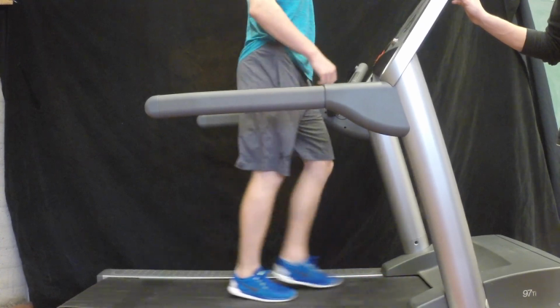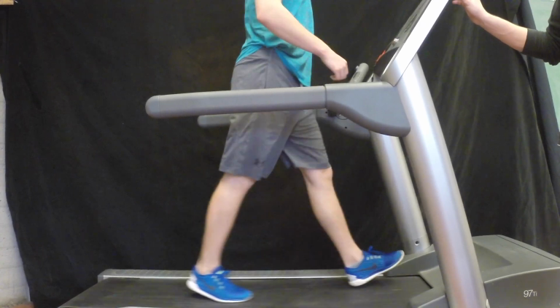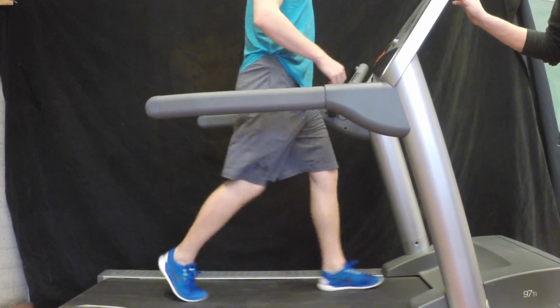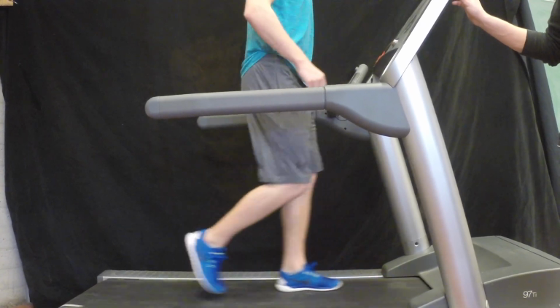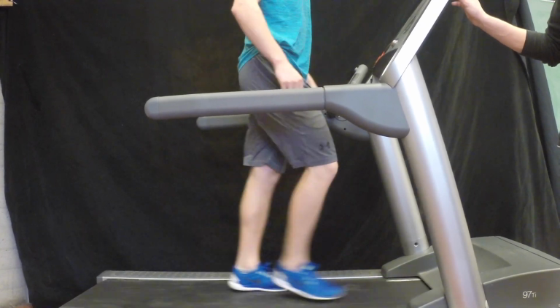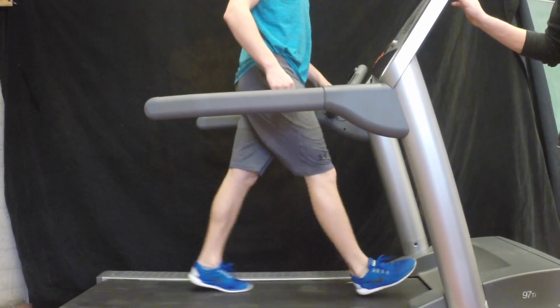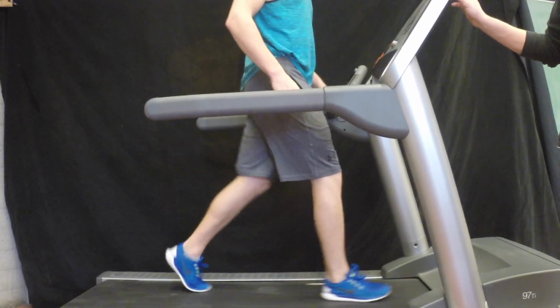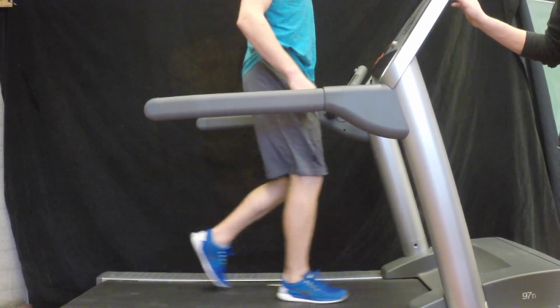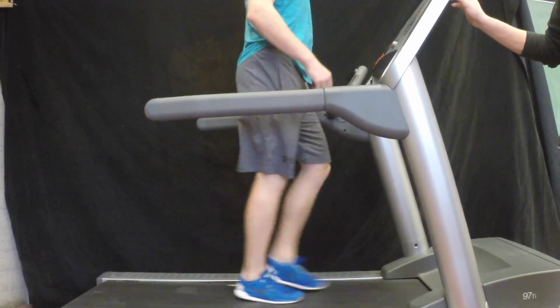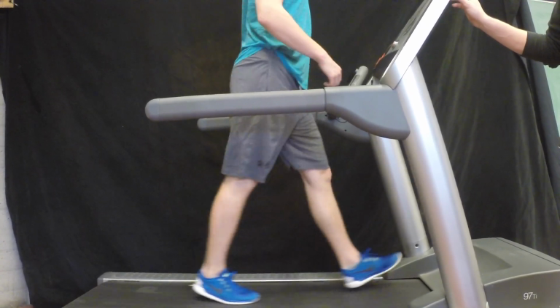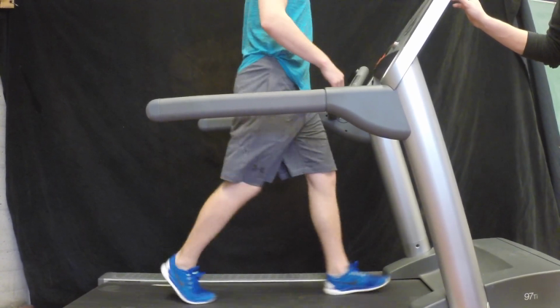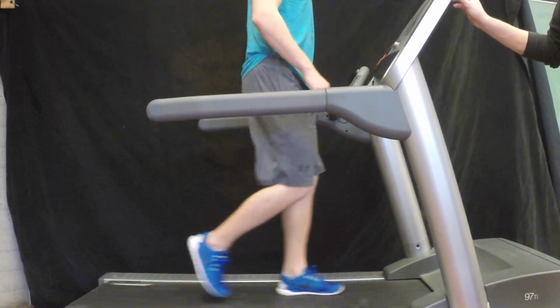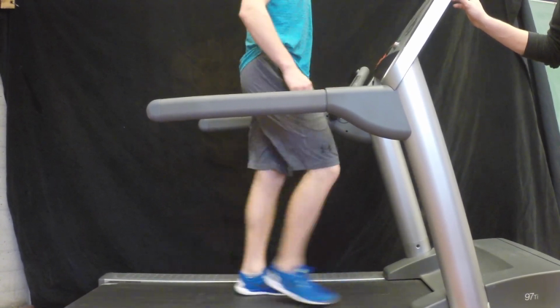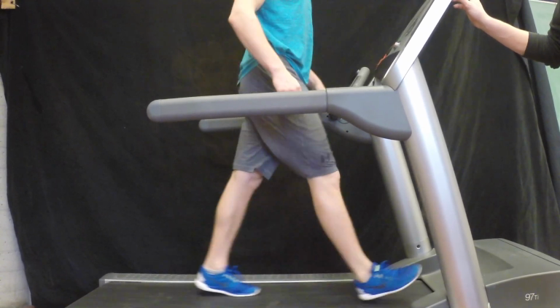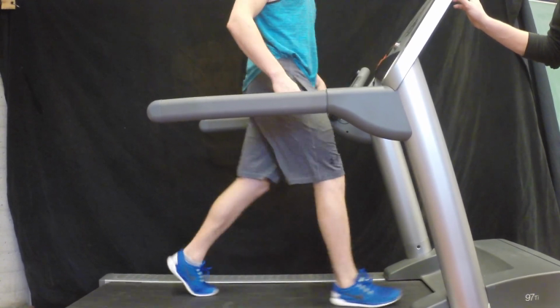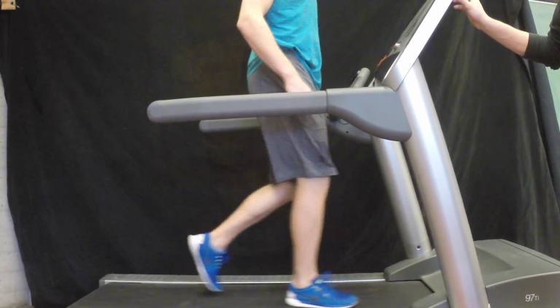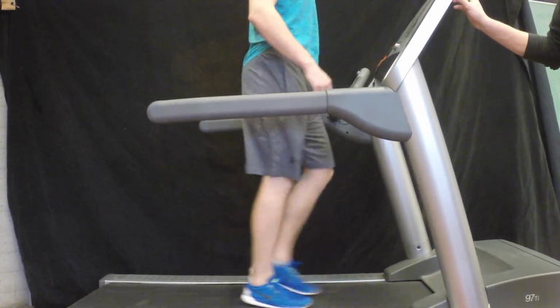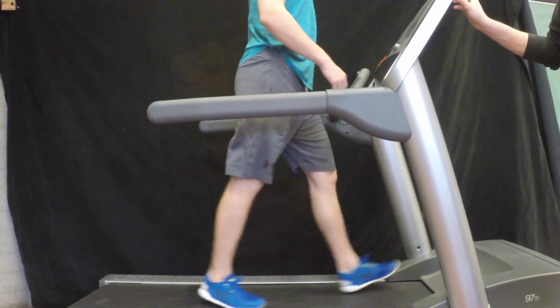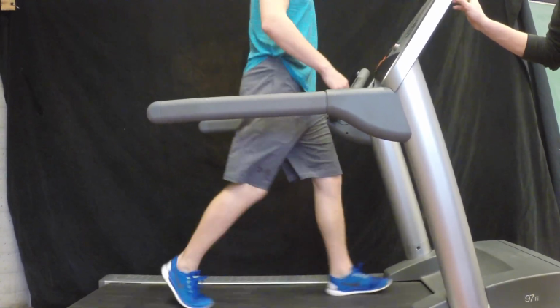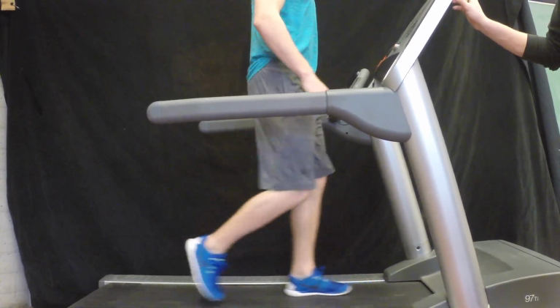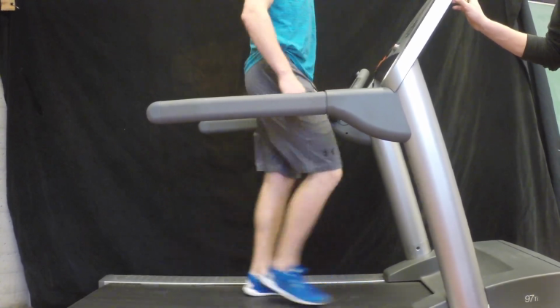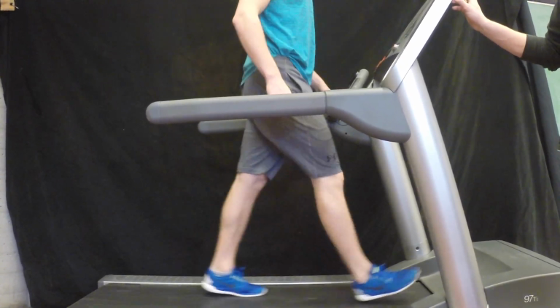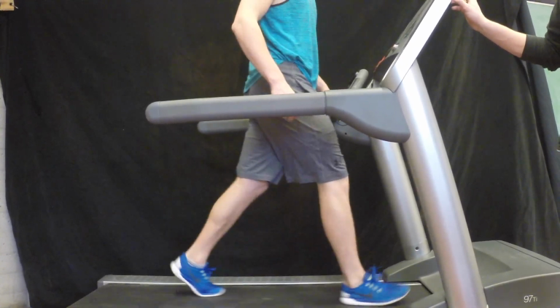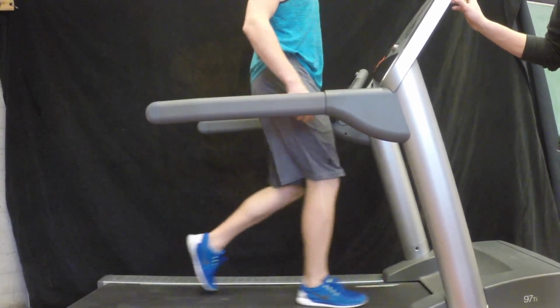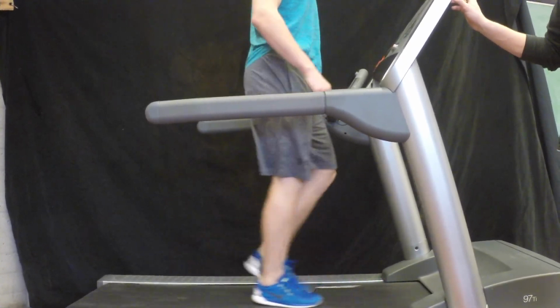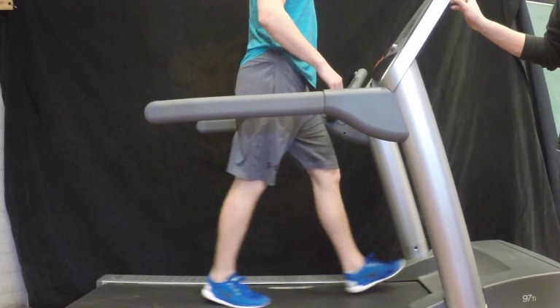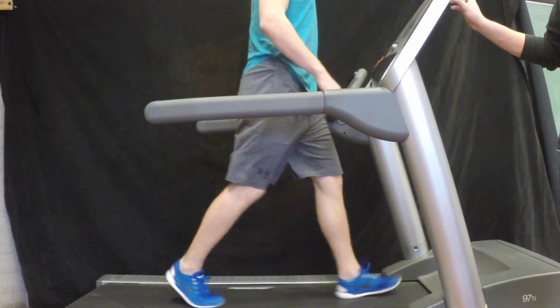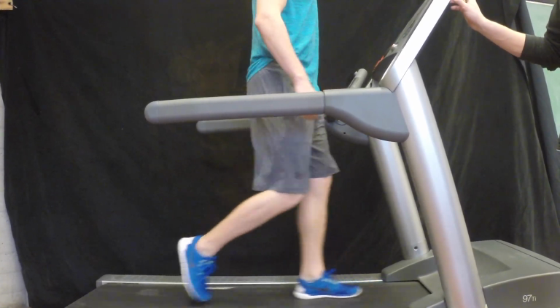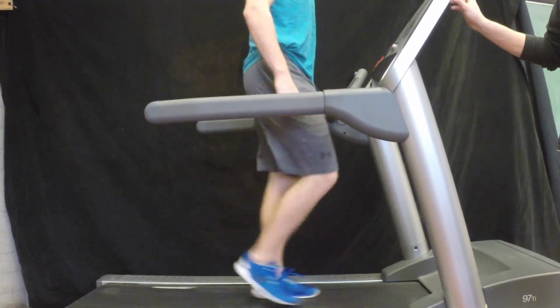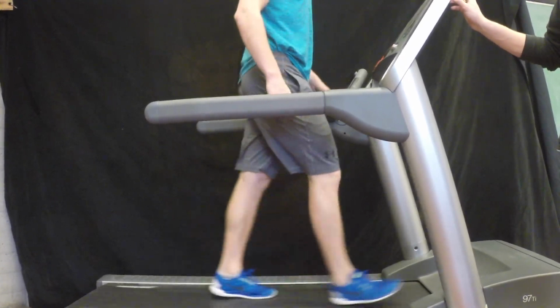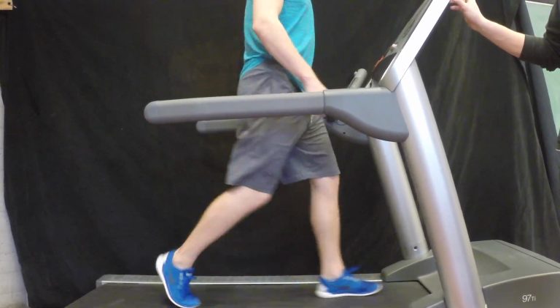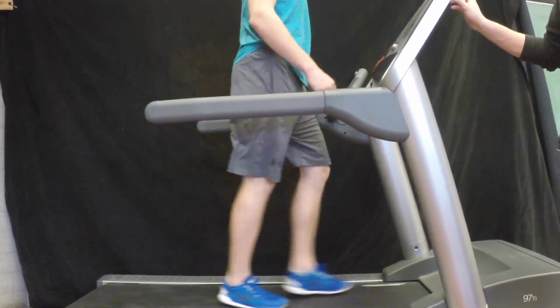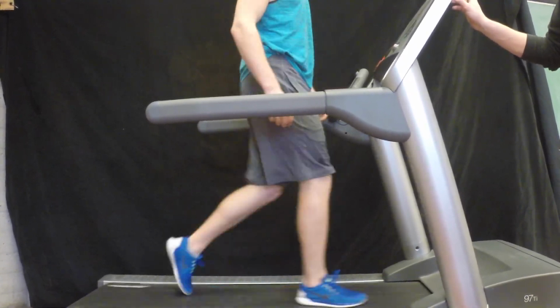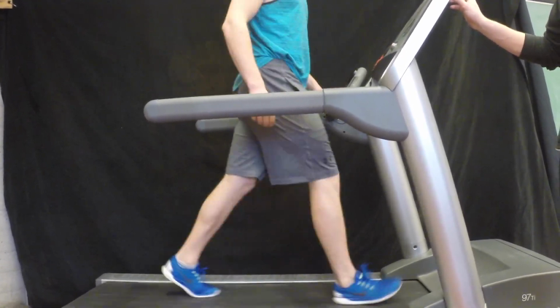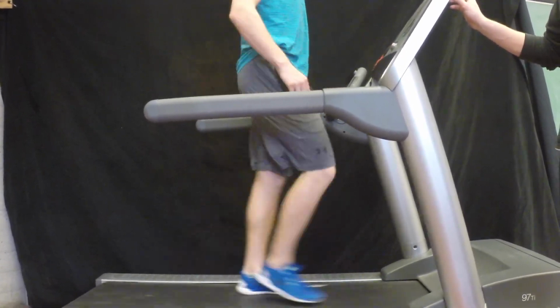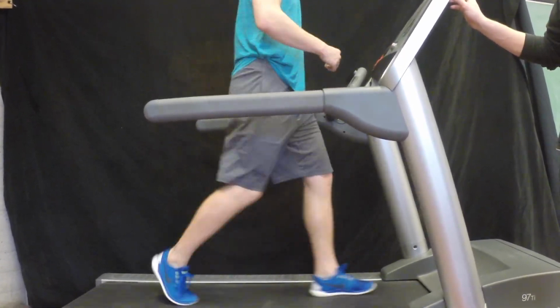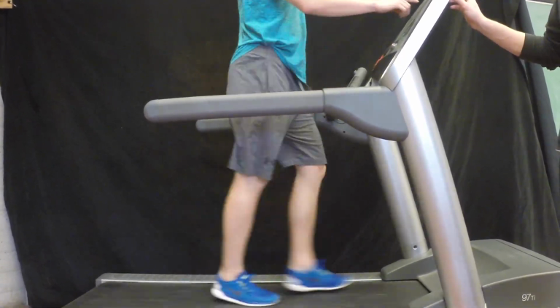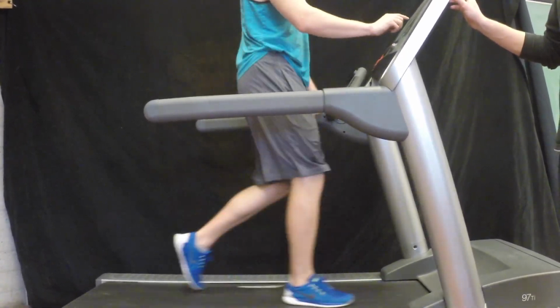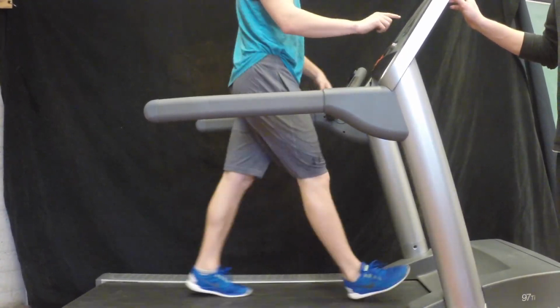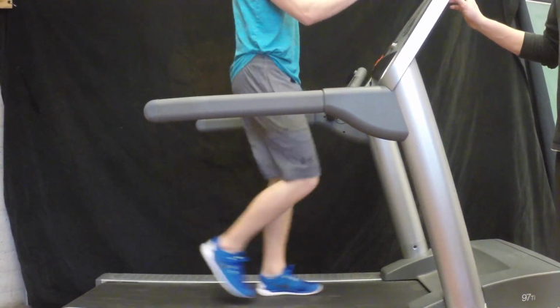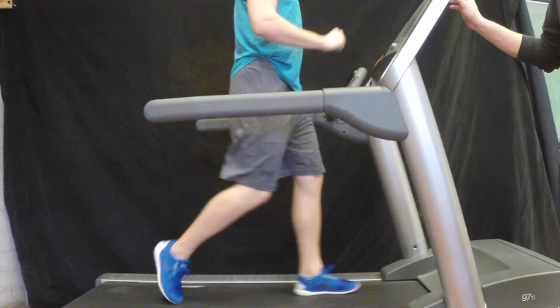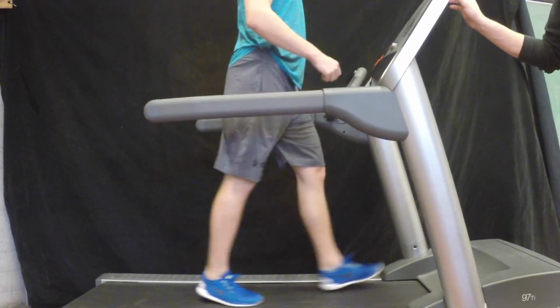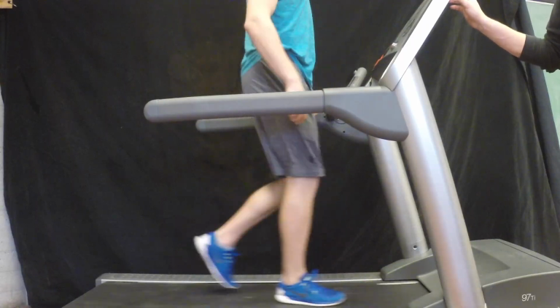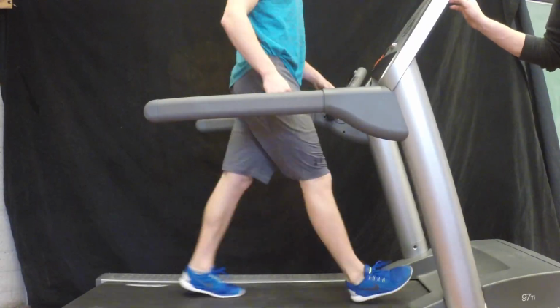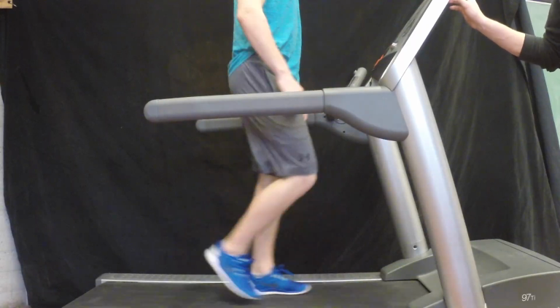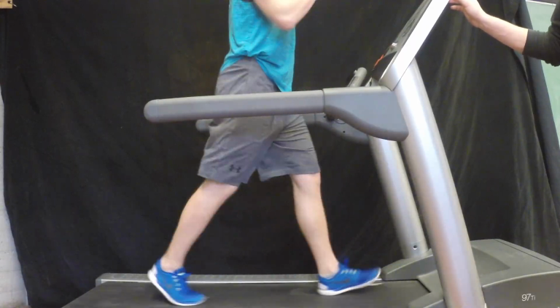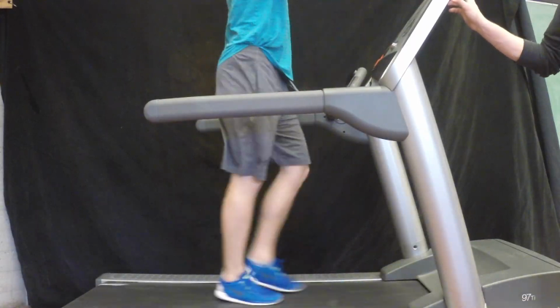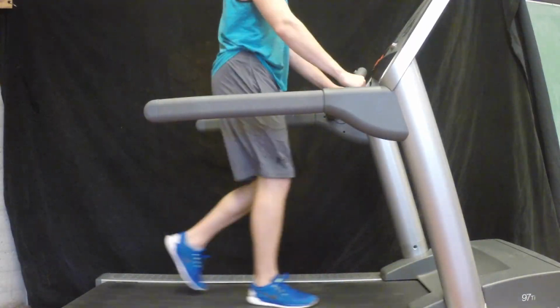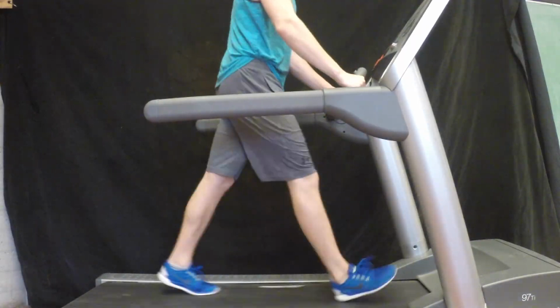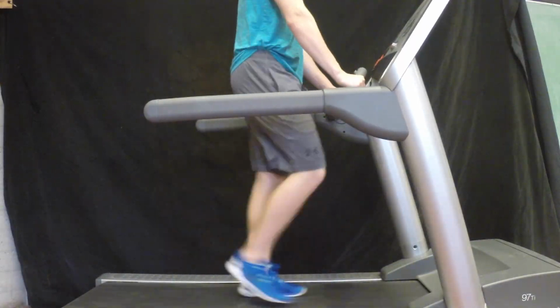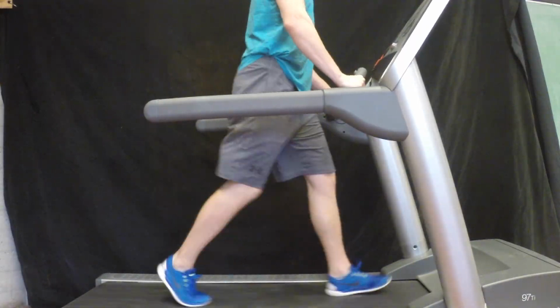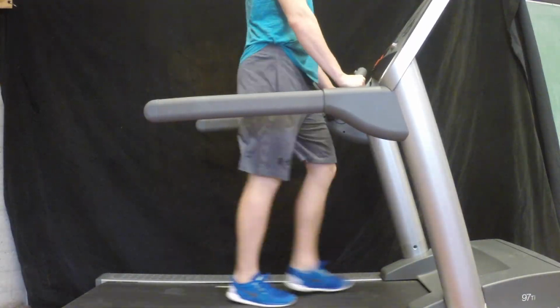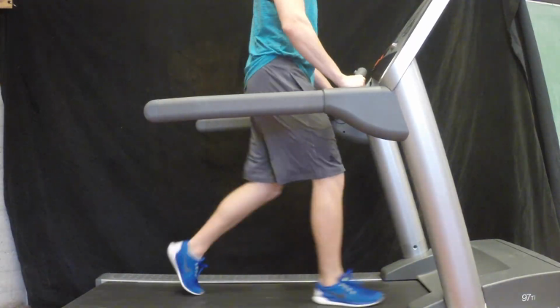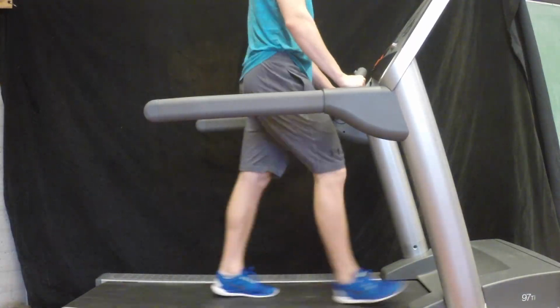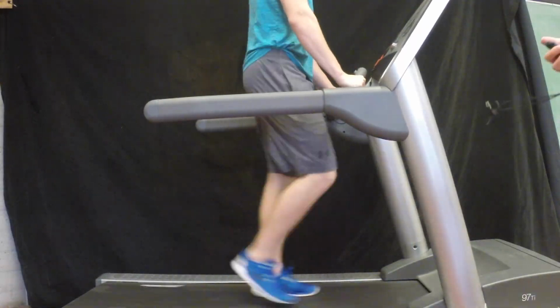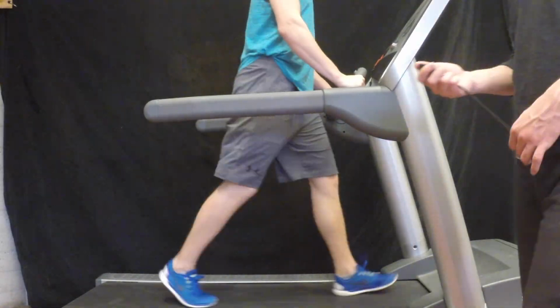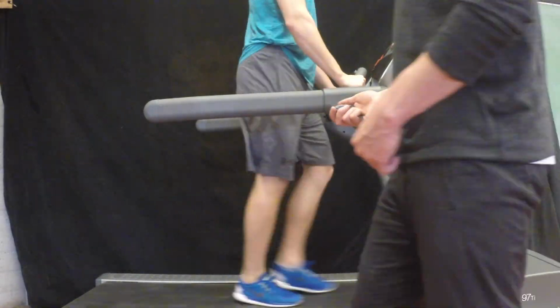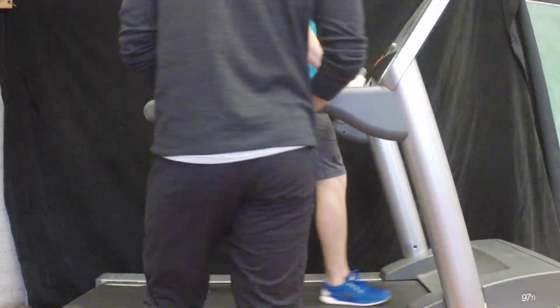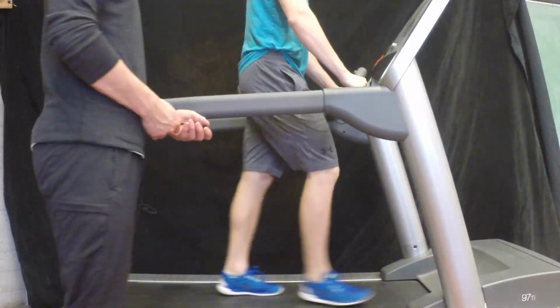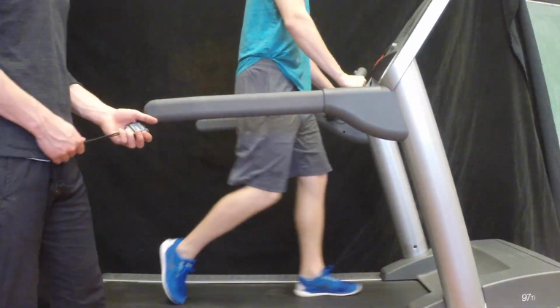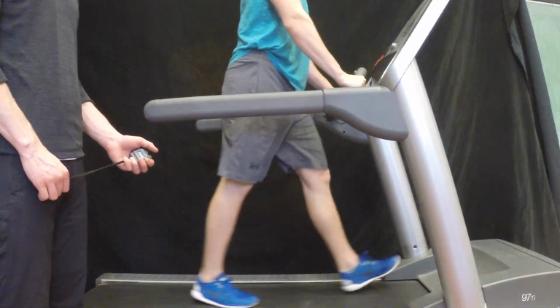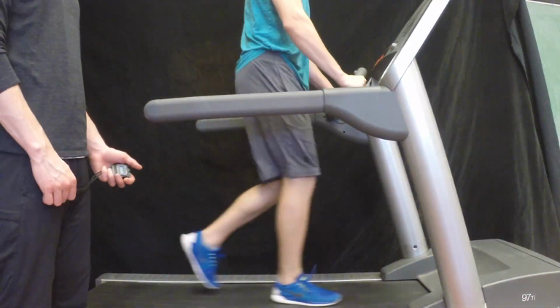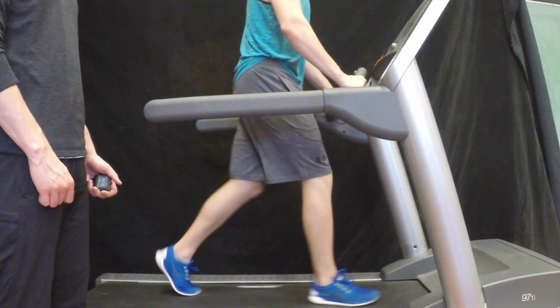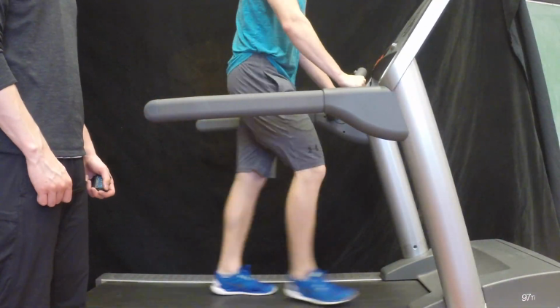This test is a good choice for the elderly because of its slow pace. You can also place a marker on the wall in front of them at eye level to help them with their balance.